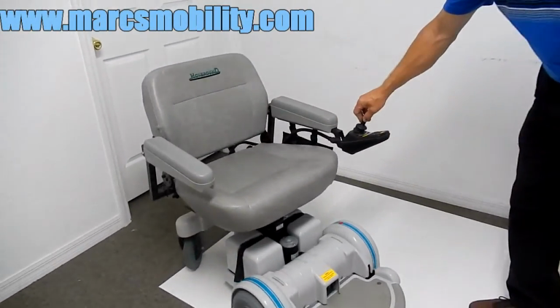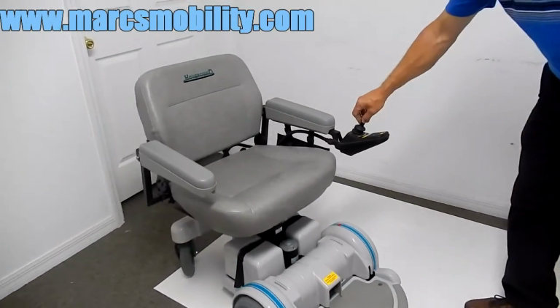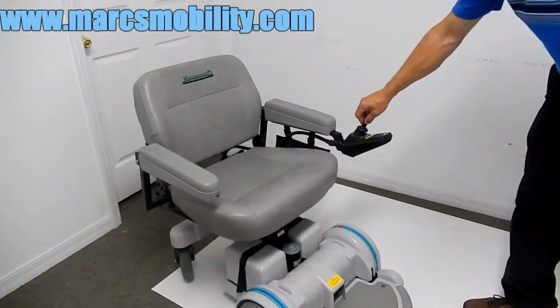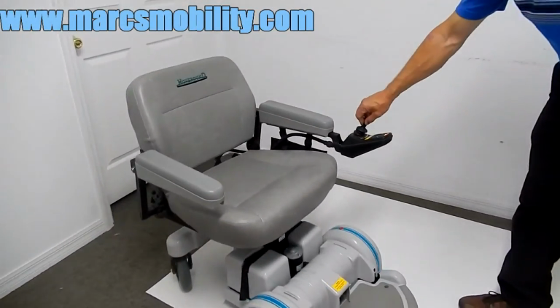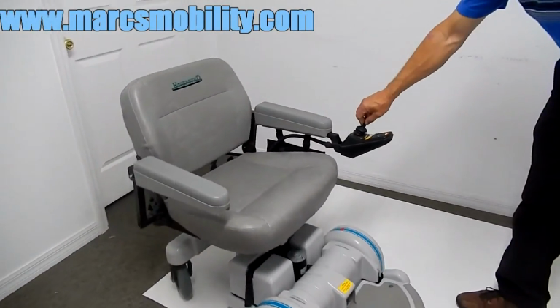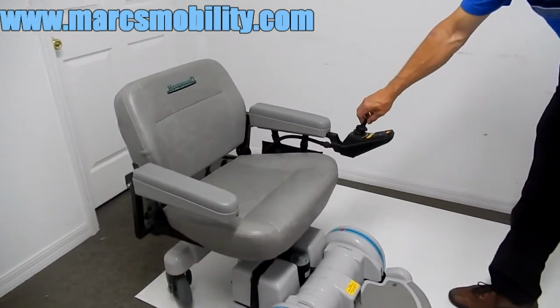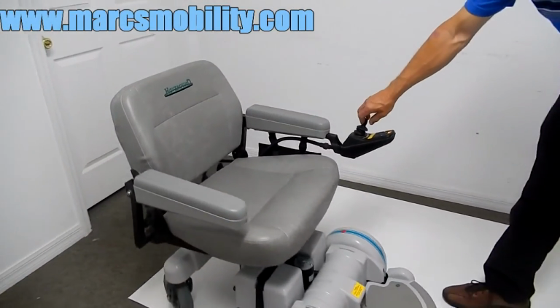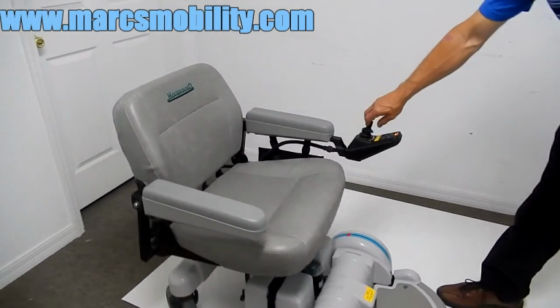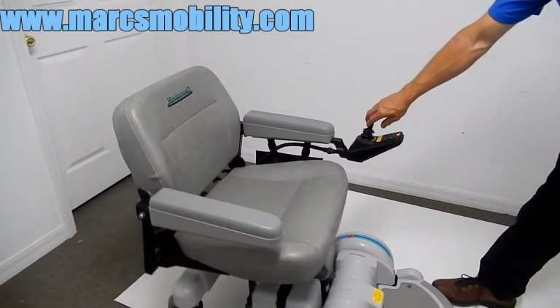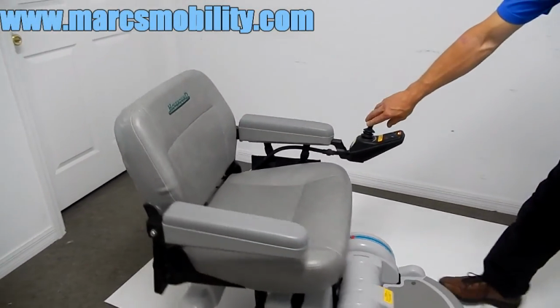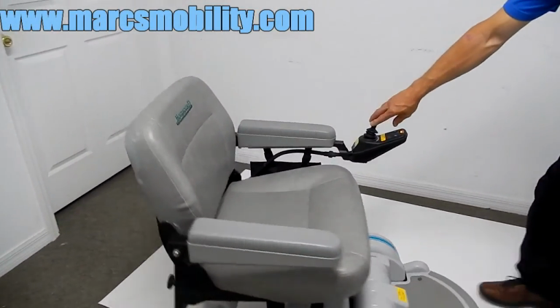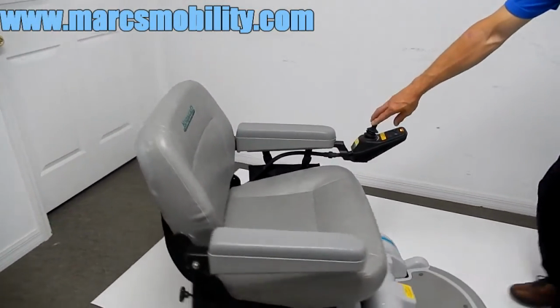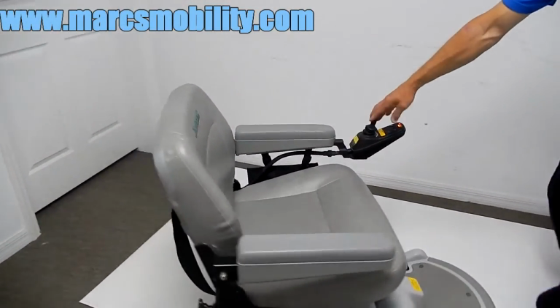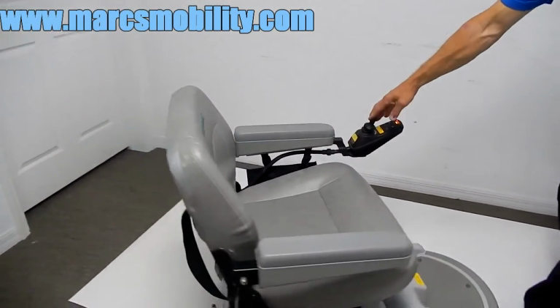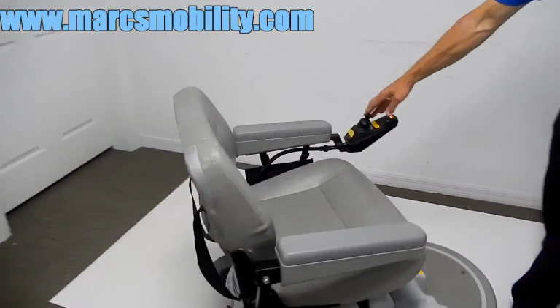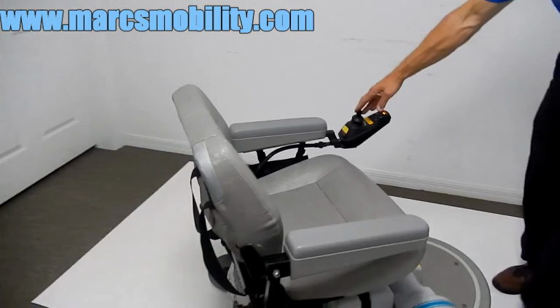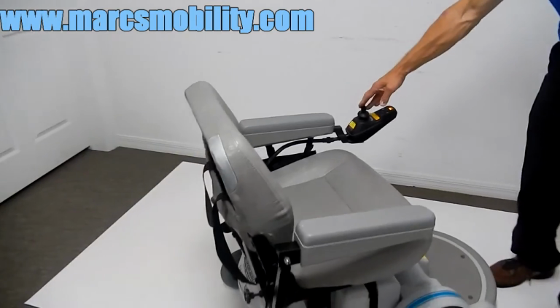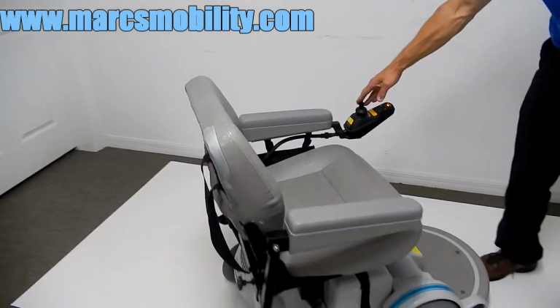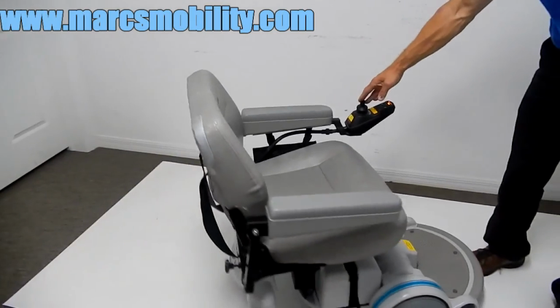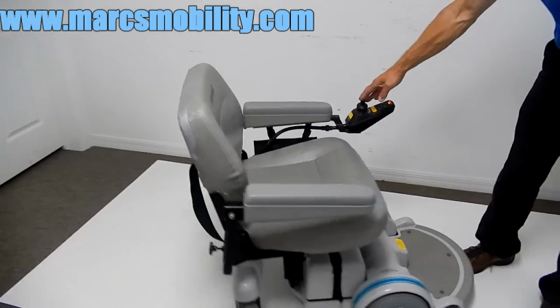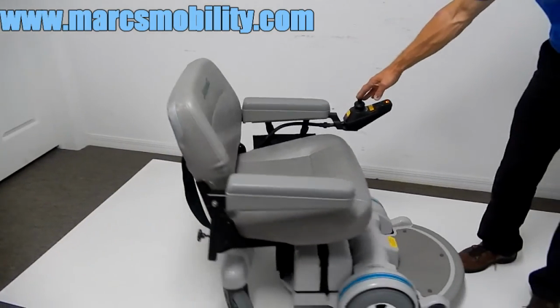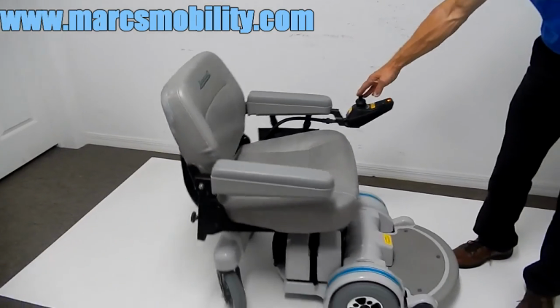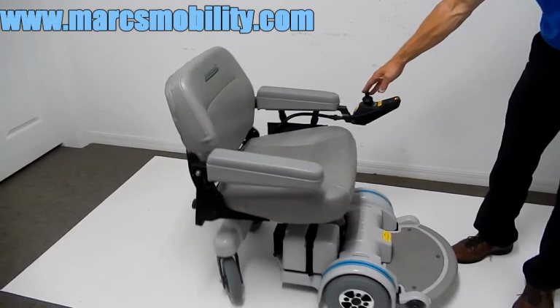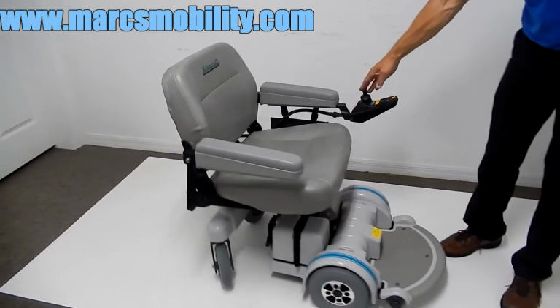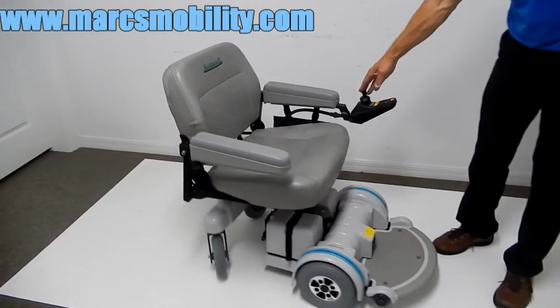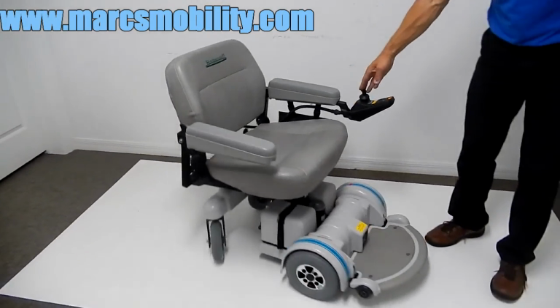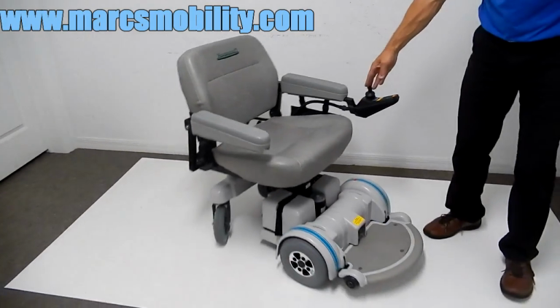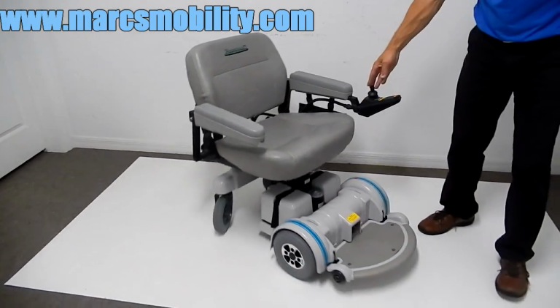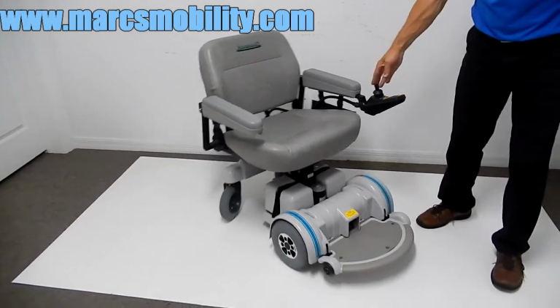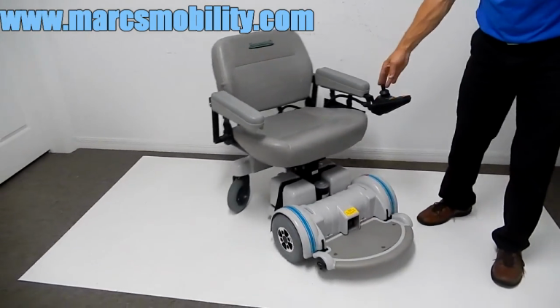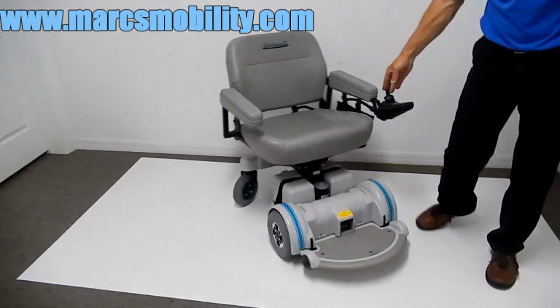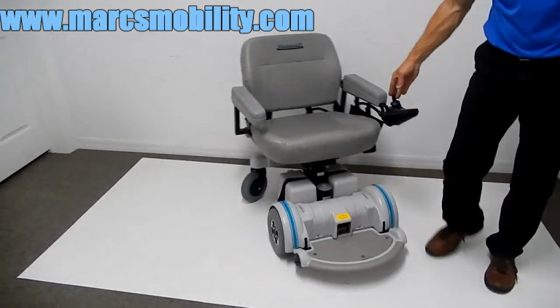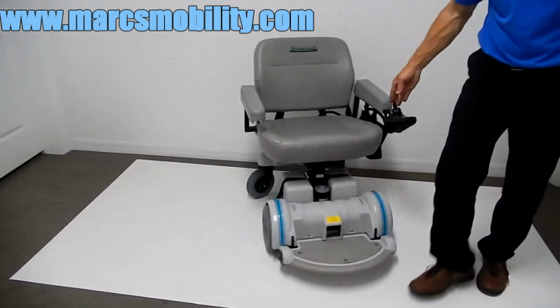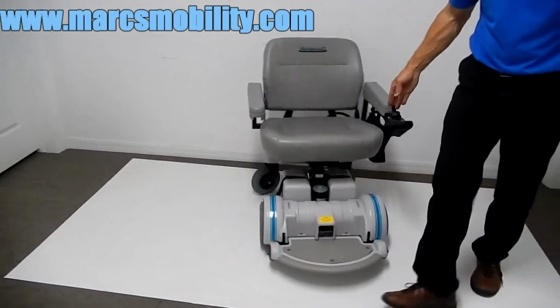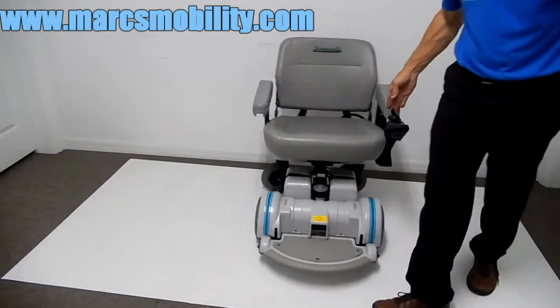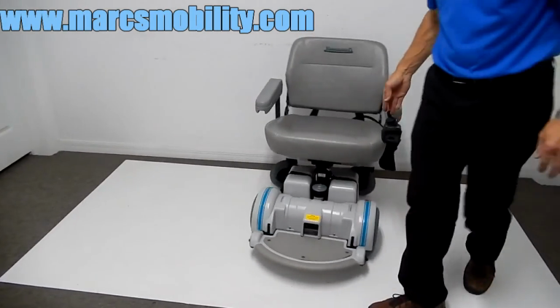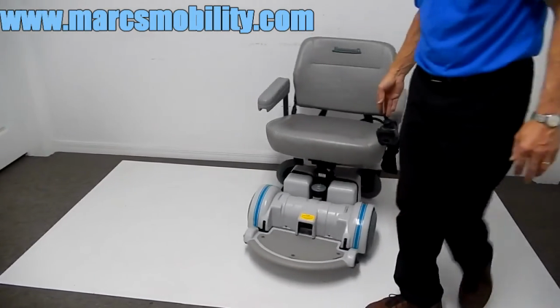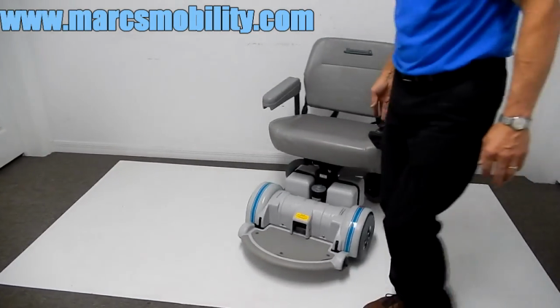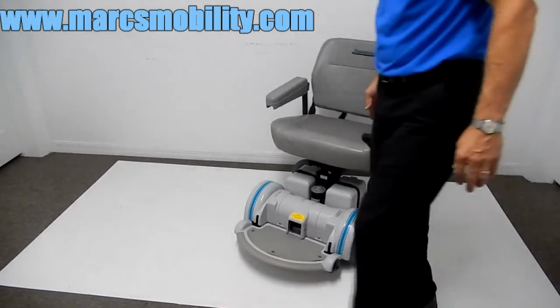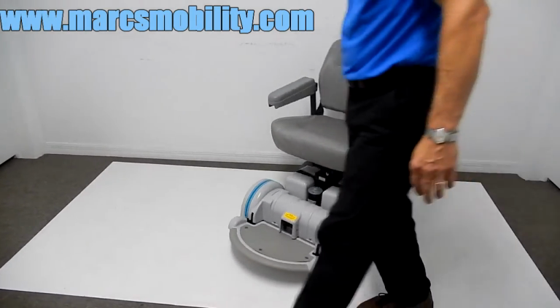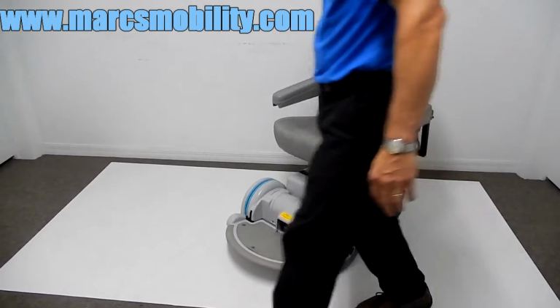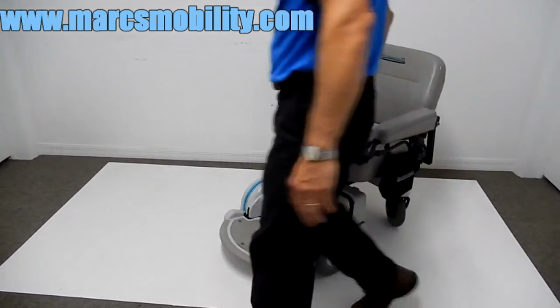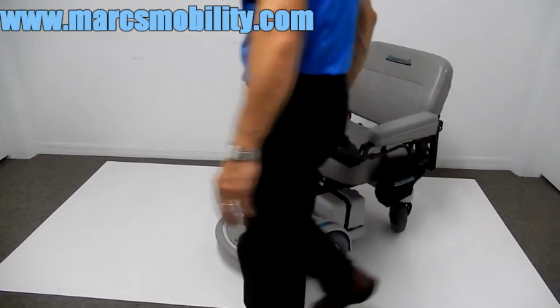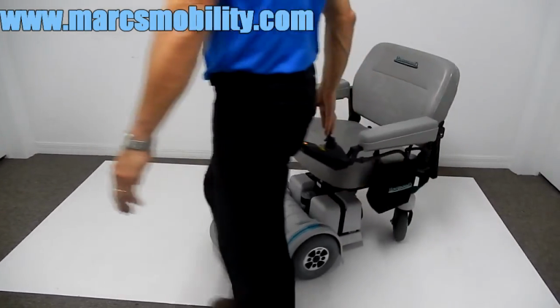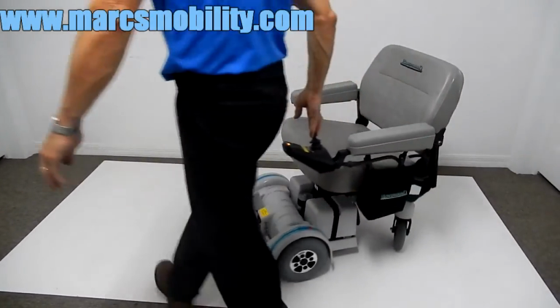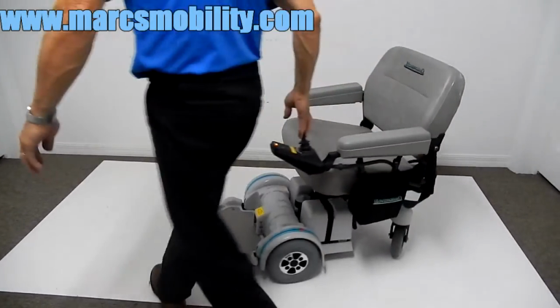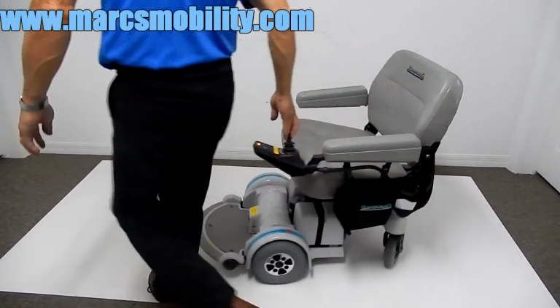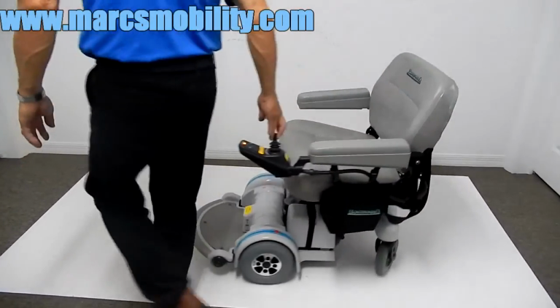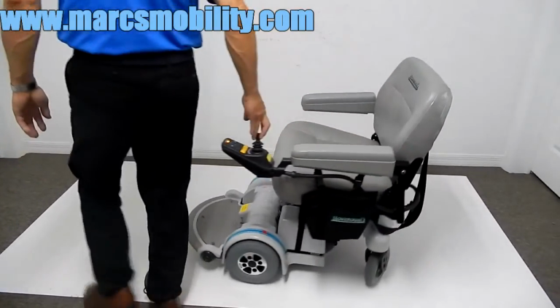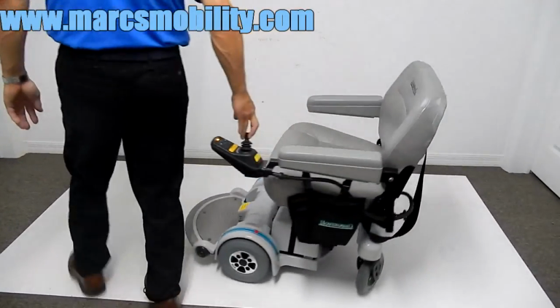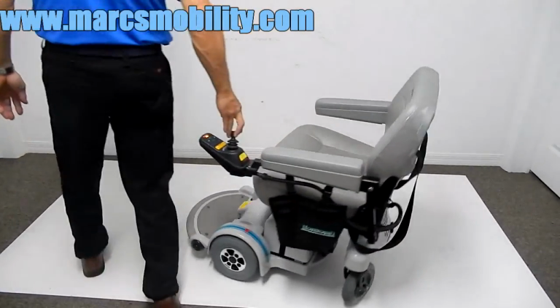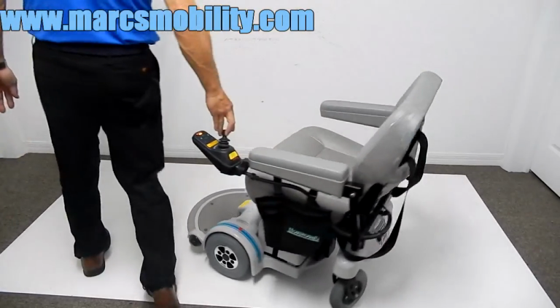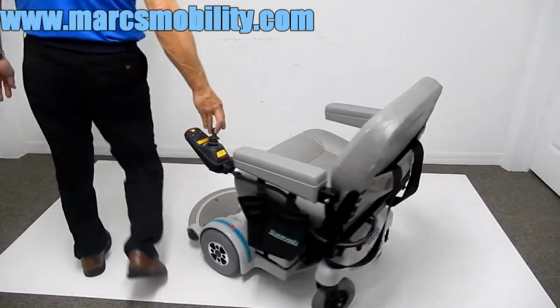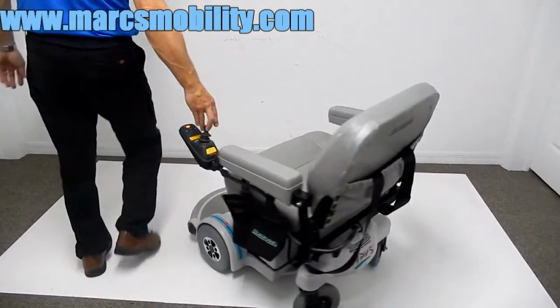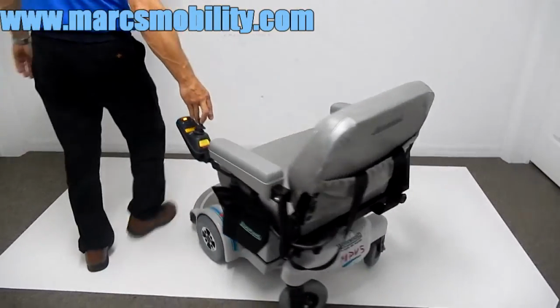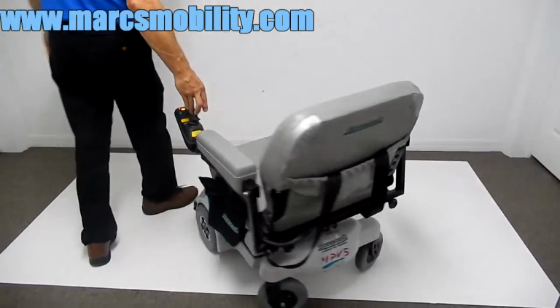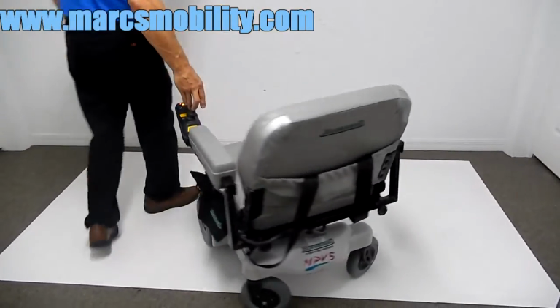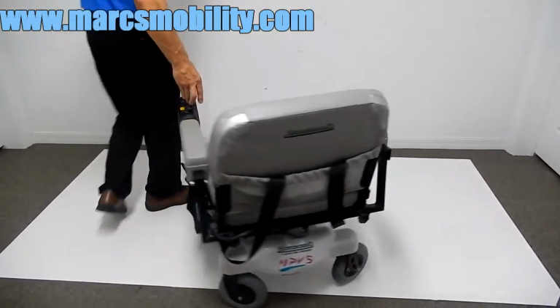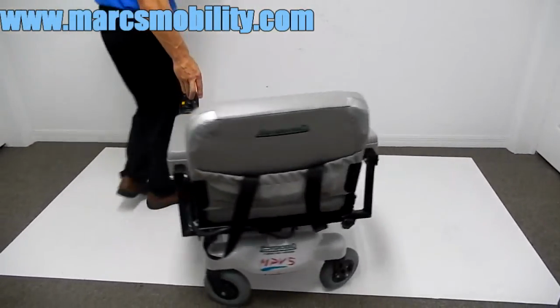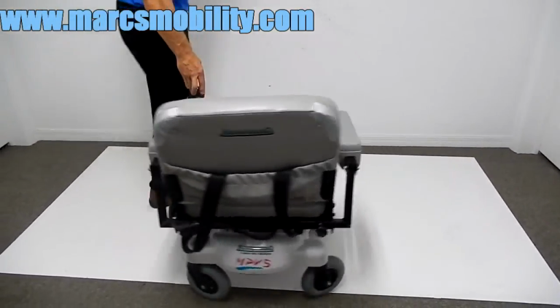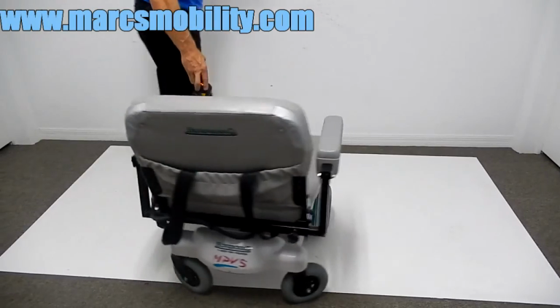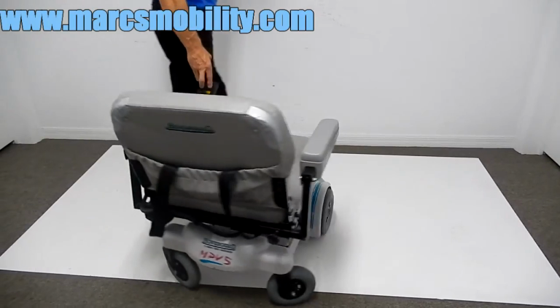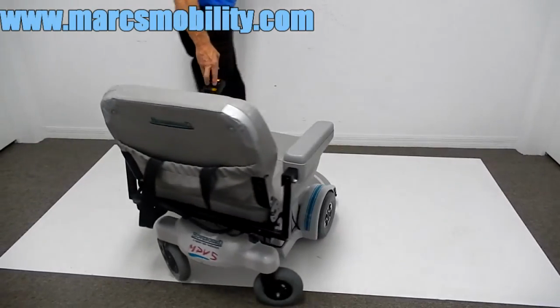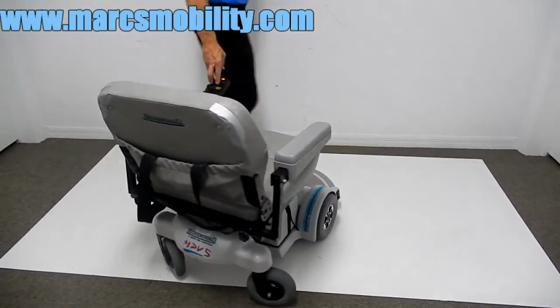If you want to know what the turning radius on your chair is — if you're in the house, this is what you'll need to turn the chair. The chair turns pretty well.